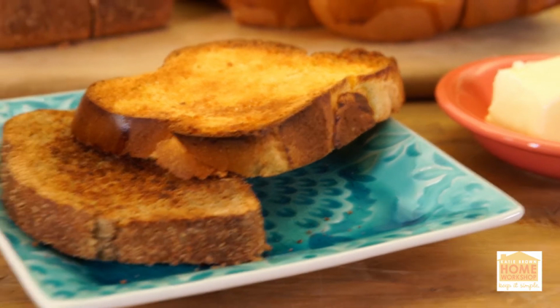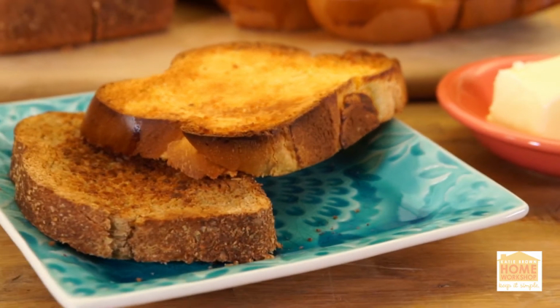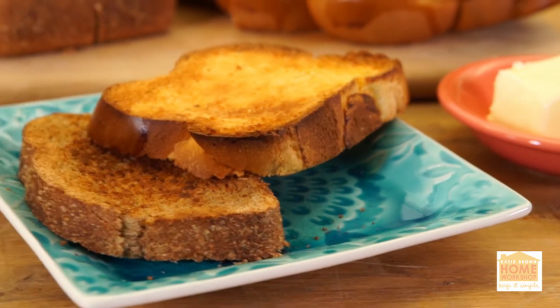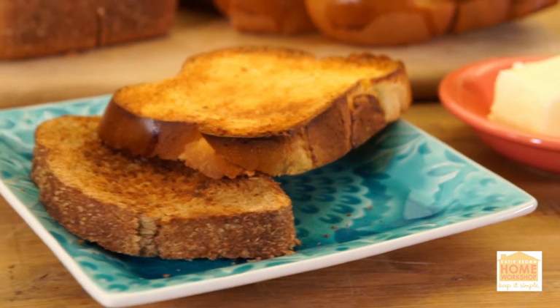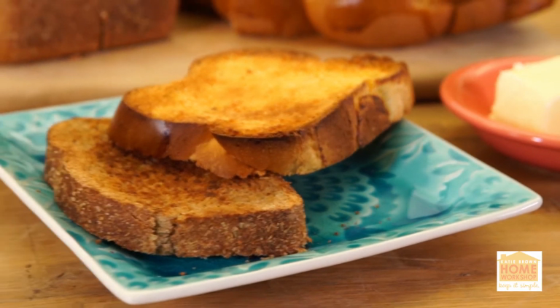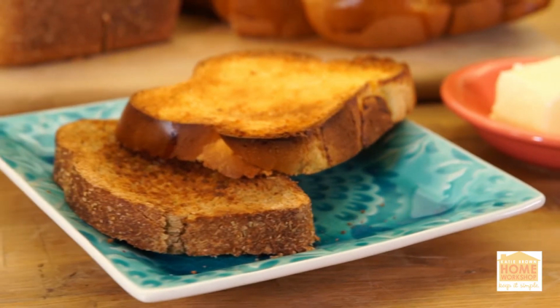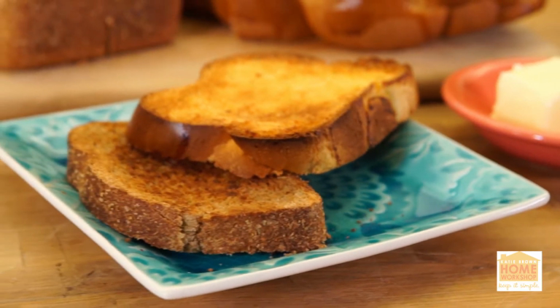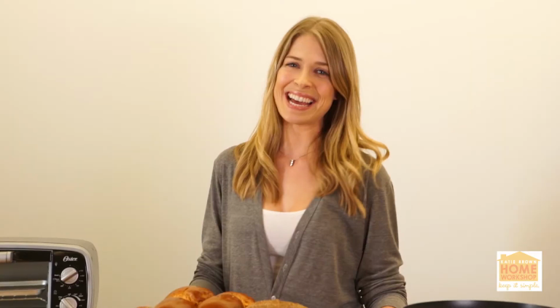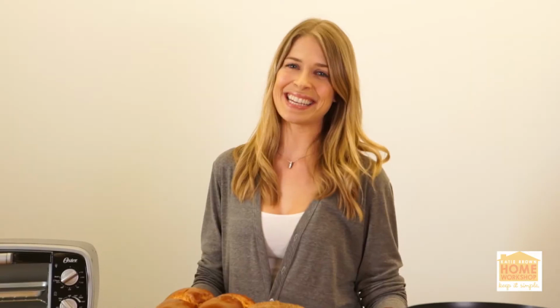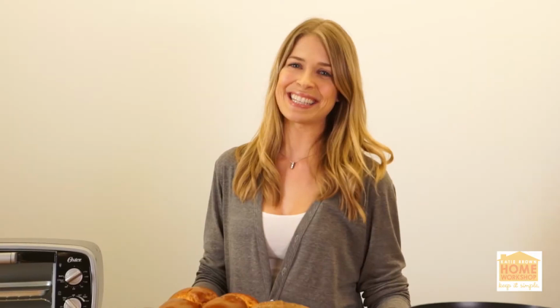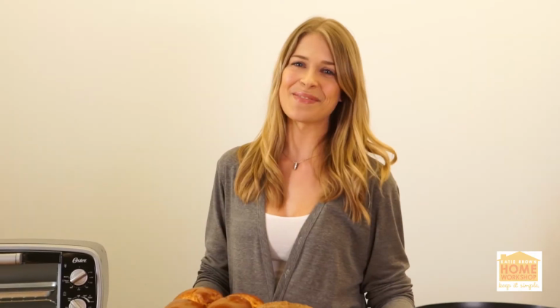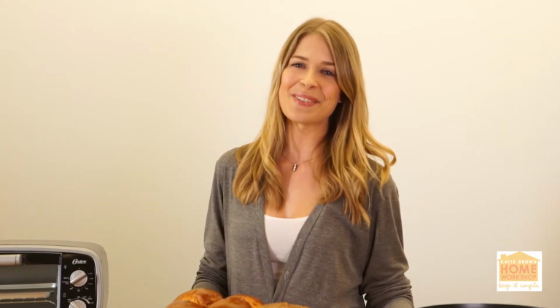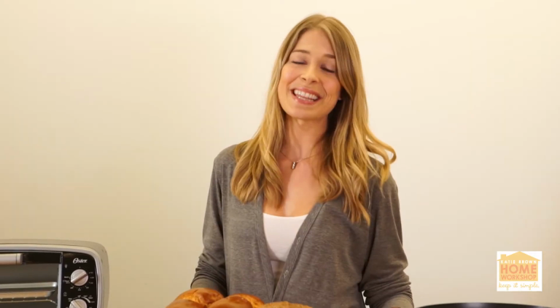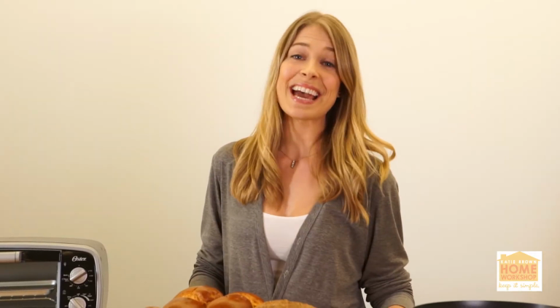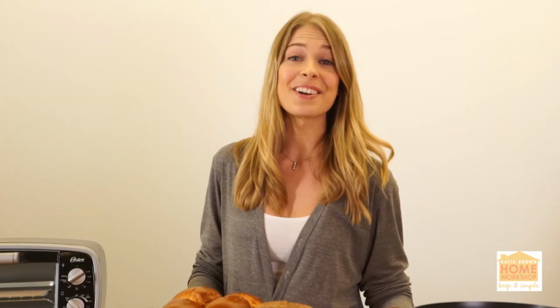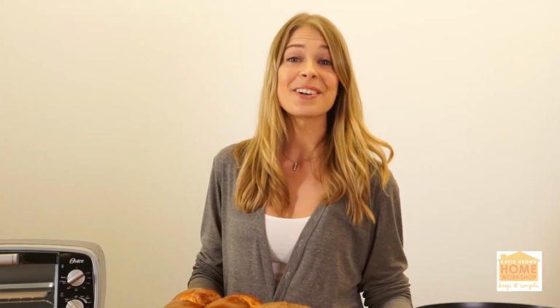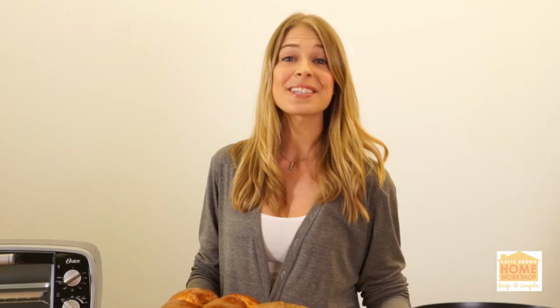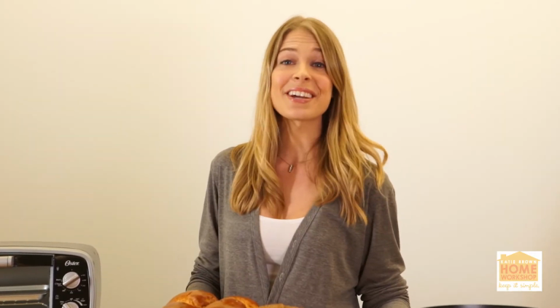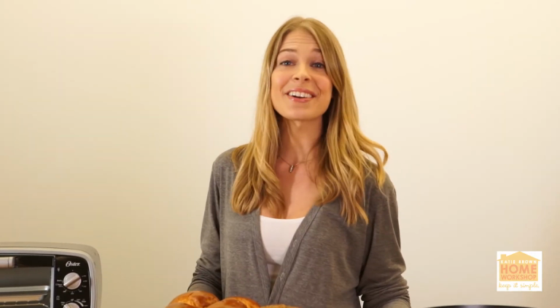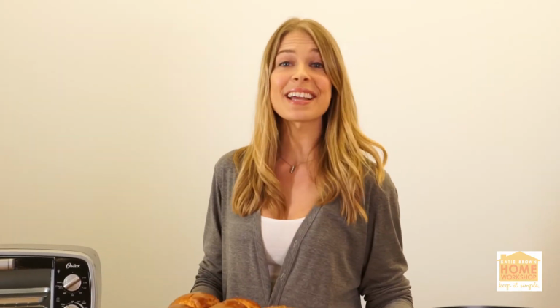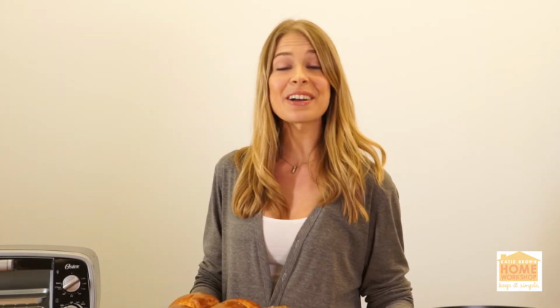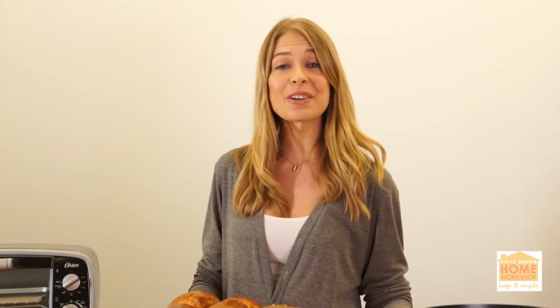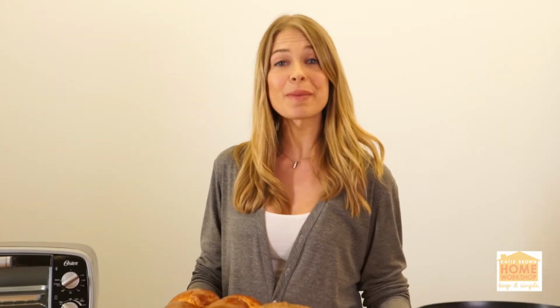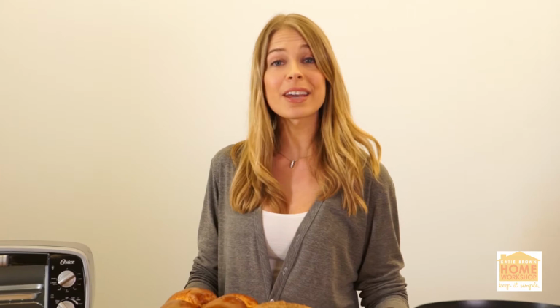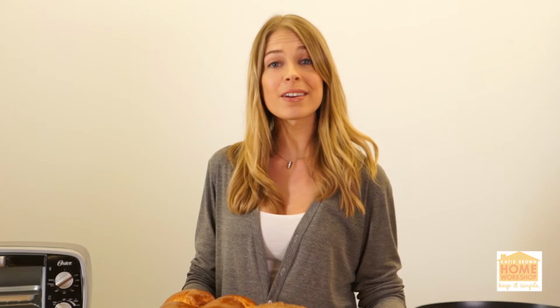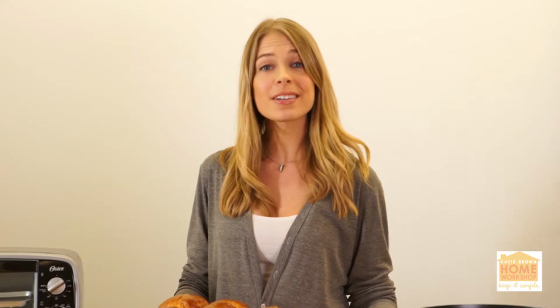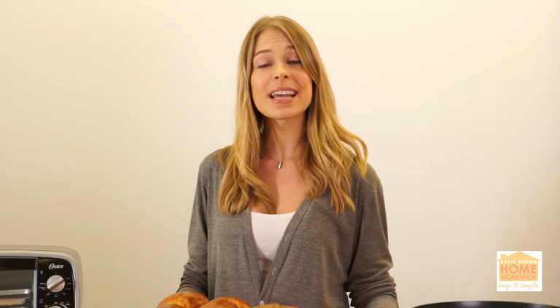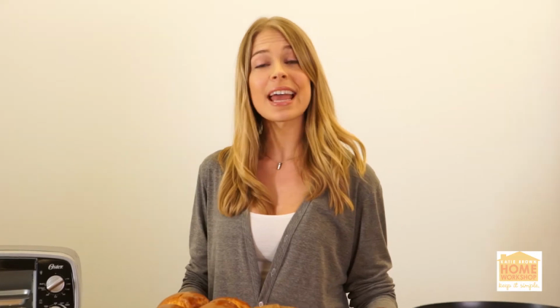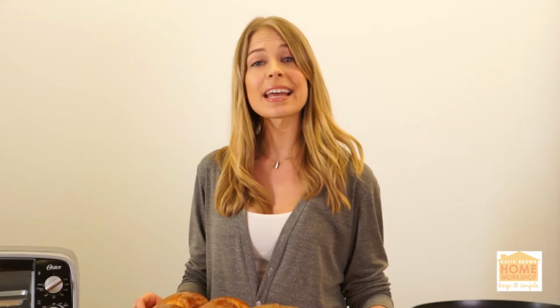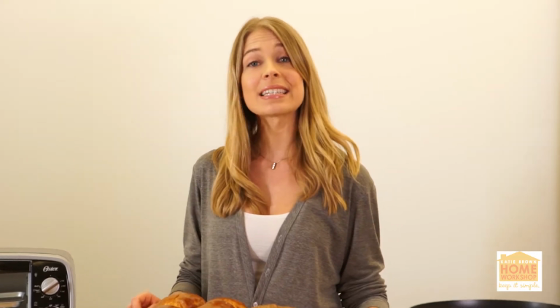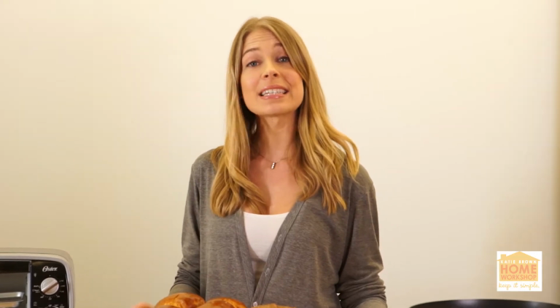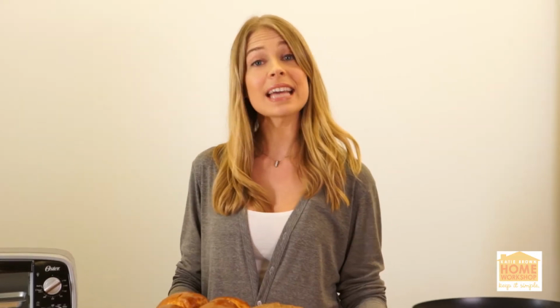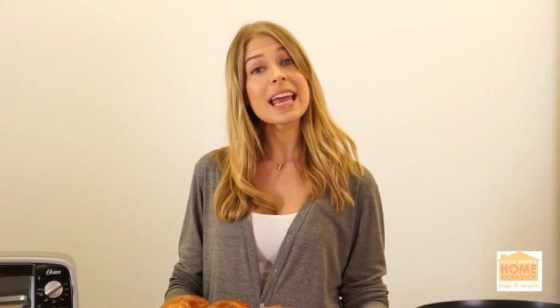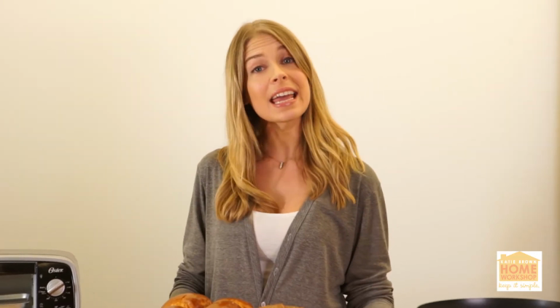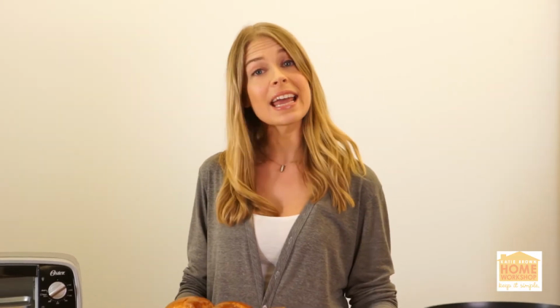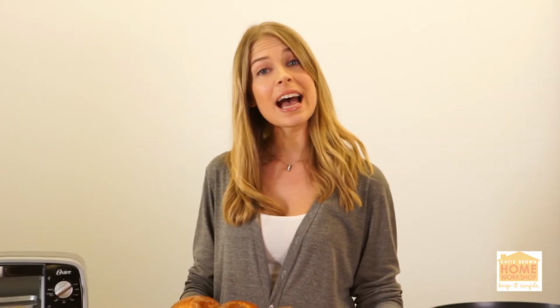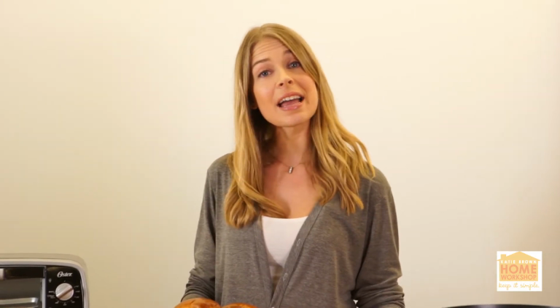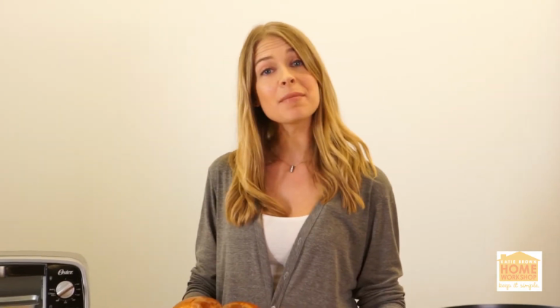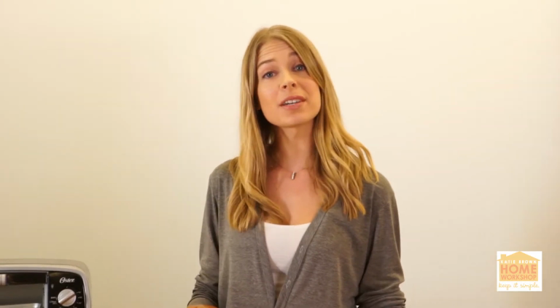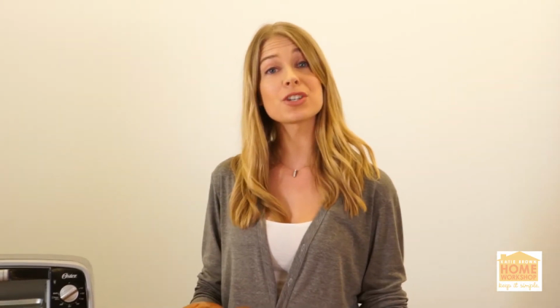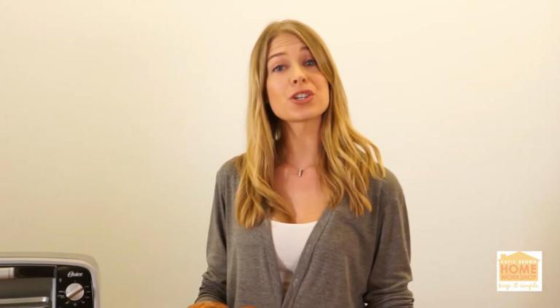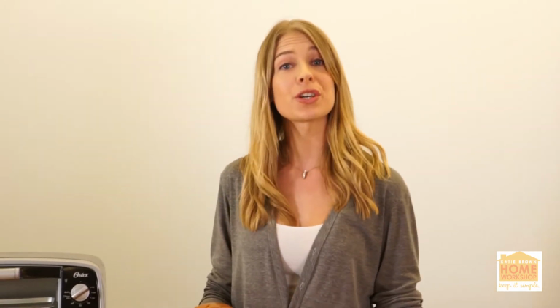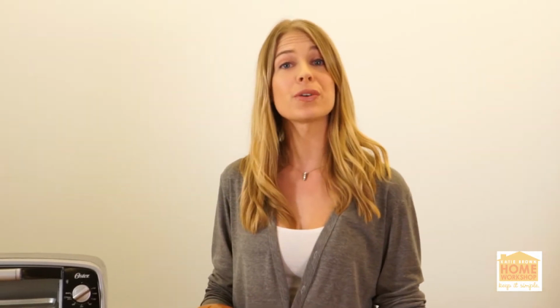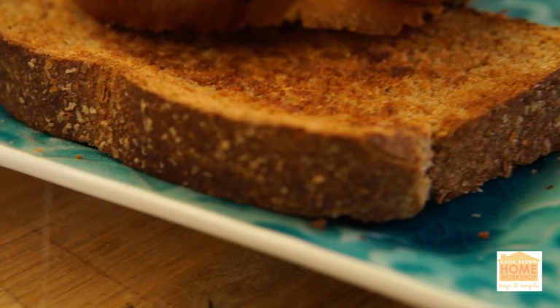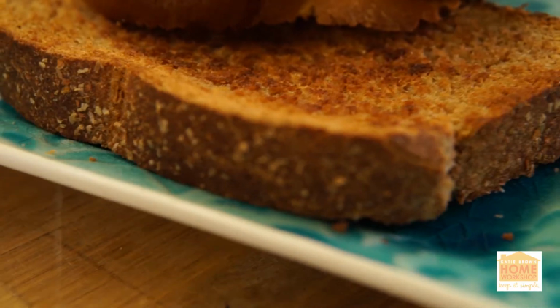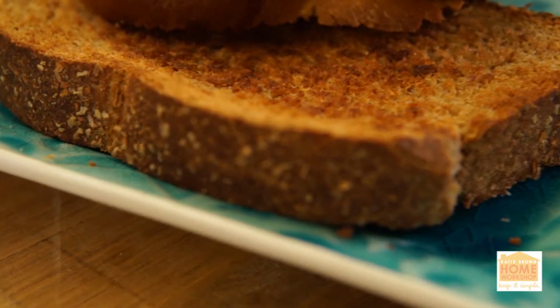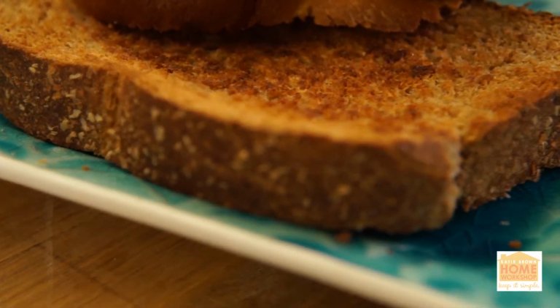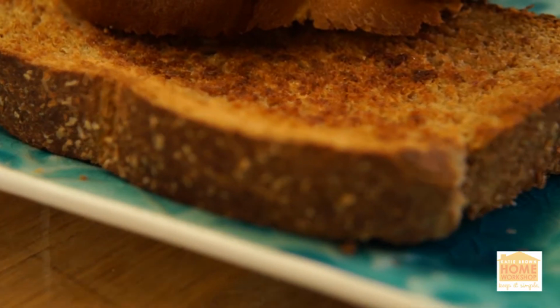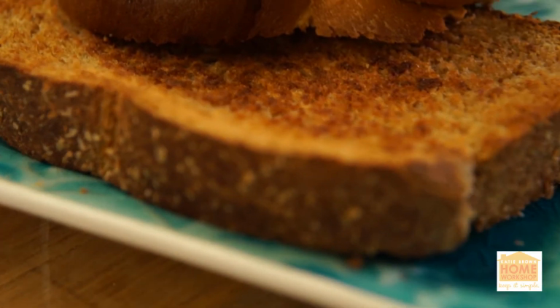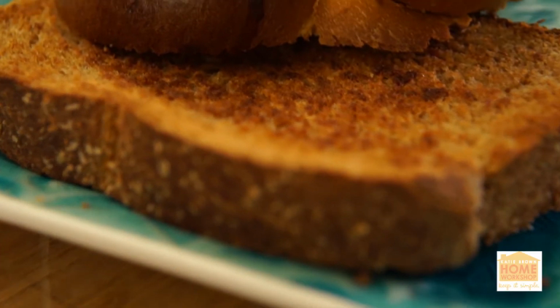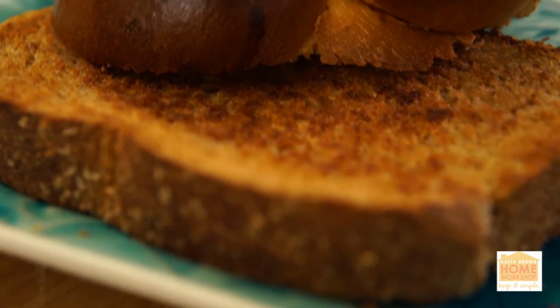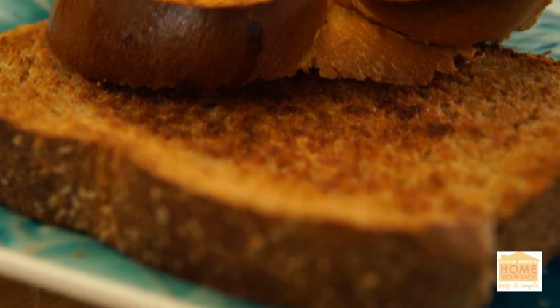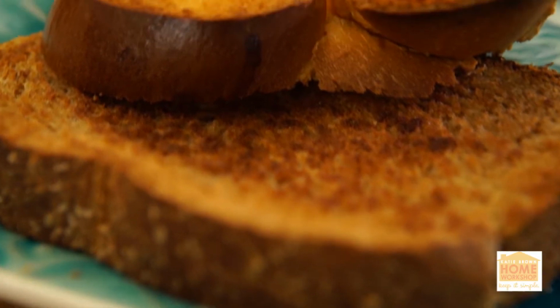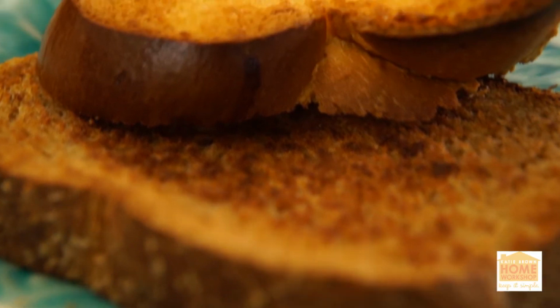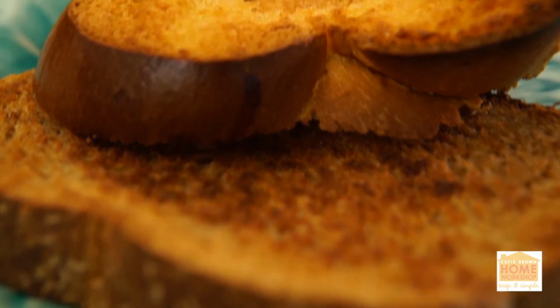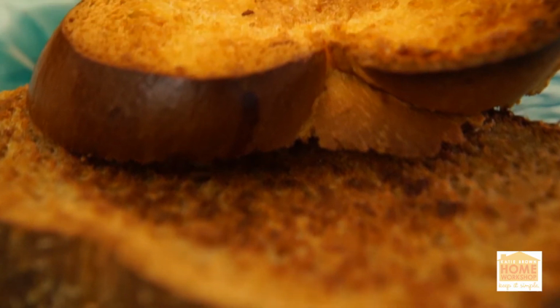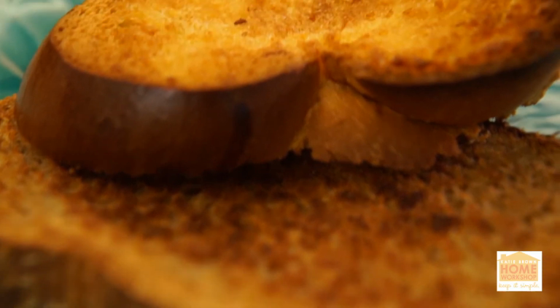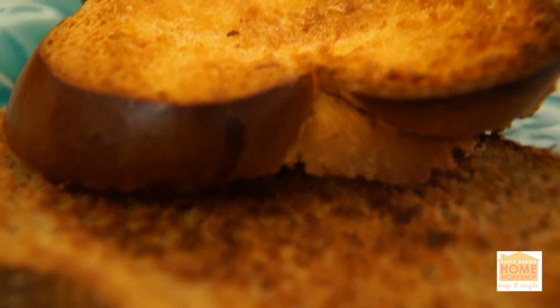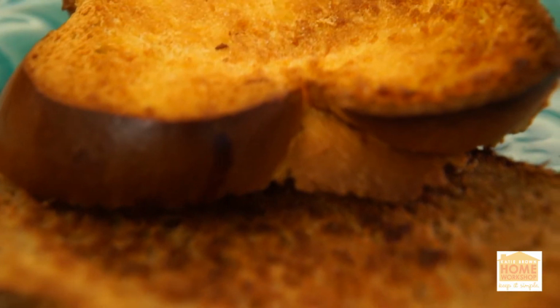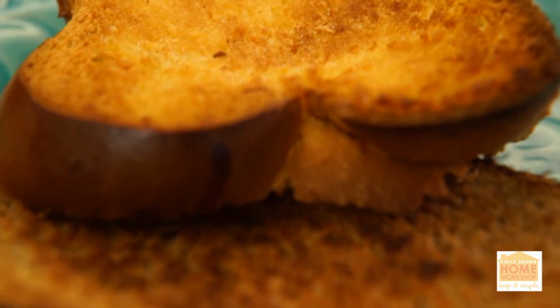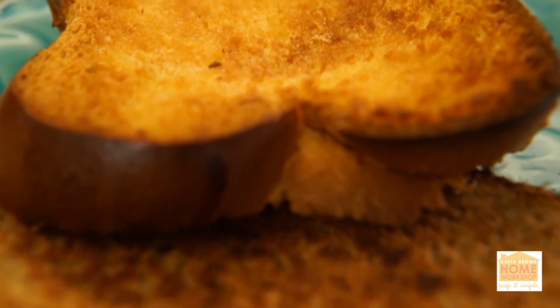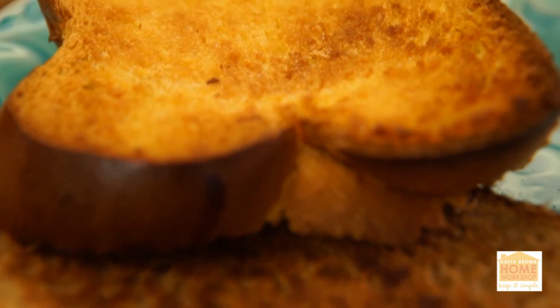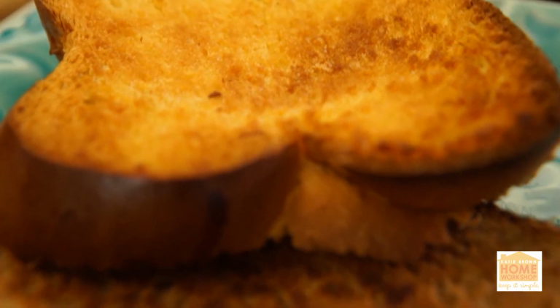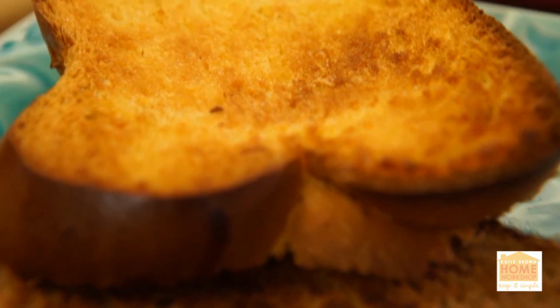Hi, I'm Tess. I'm one of the editors here at Yahoo! Makers and today I'm going to show you how to get the perfect piece of toast.